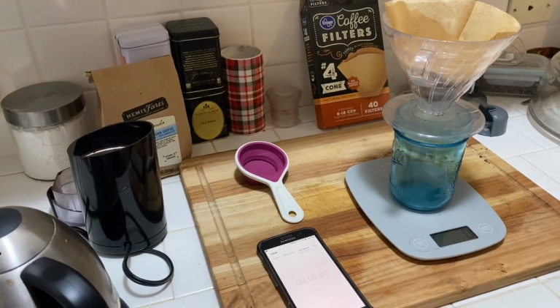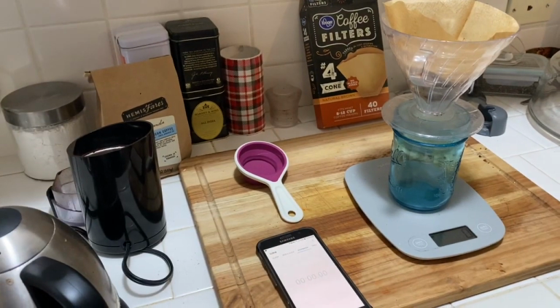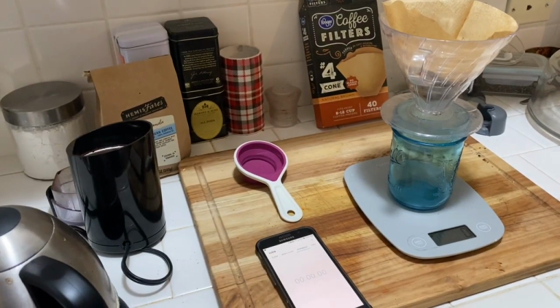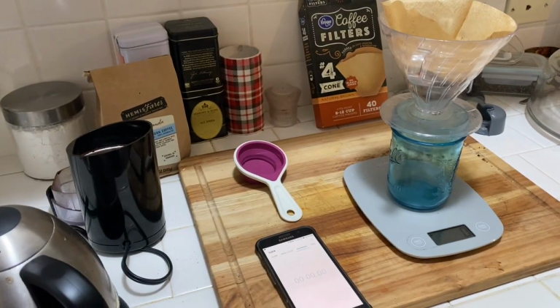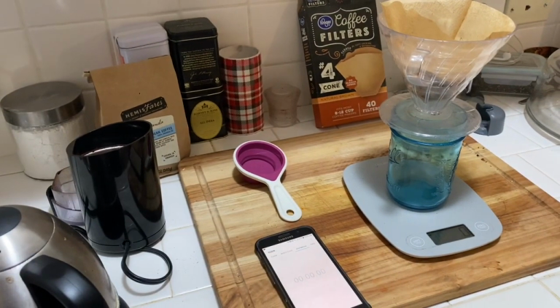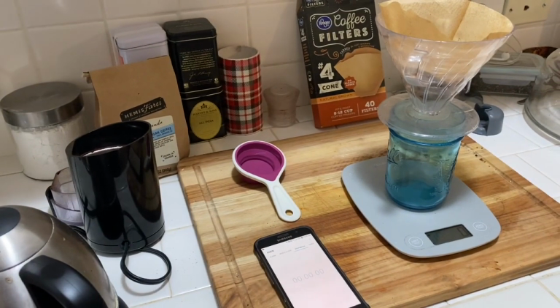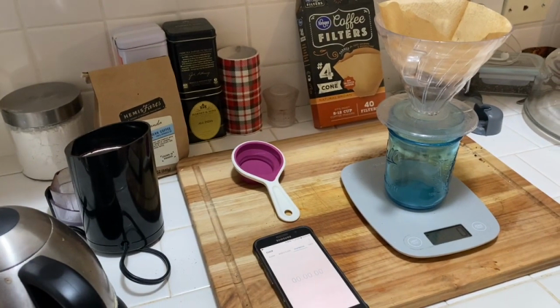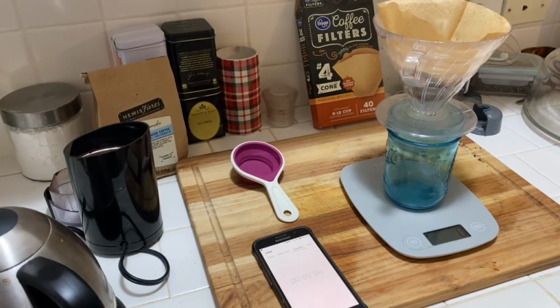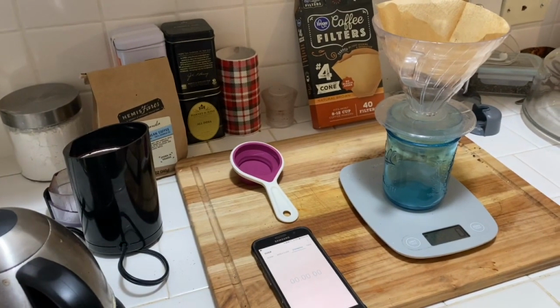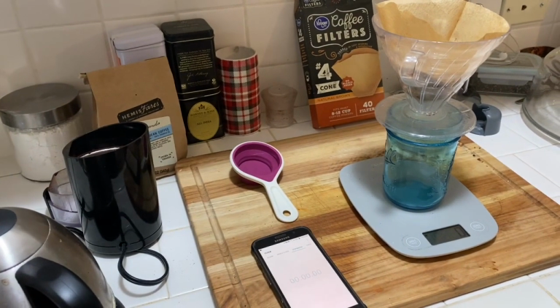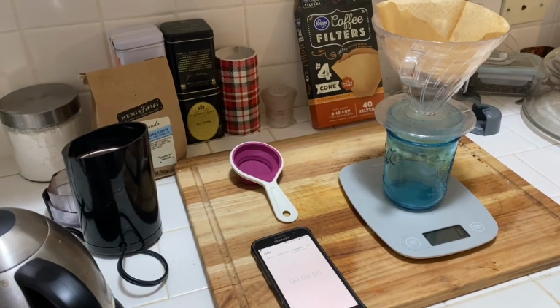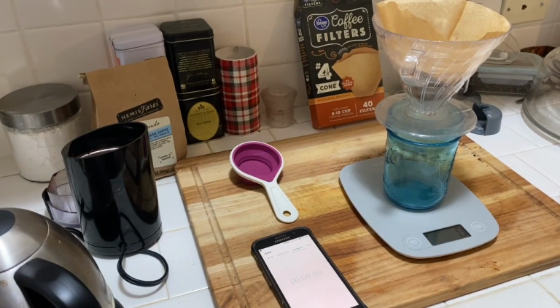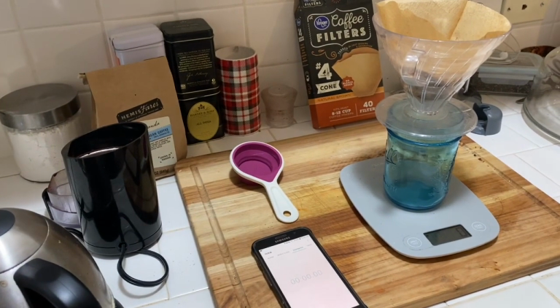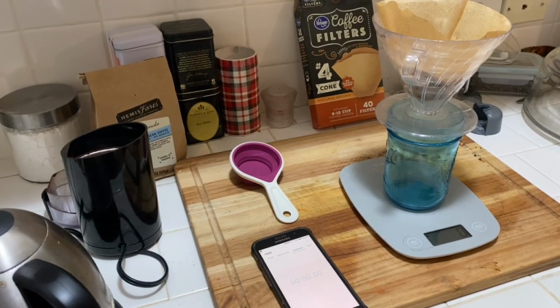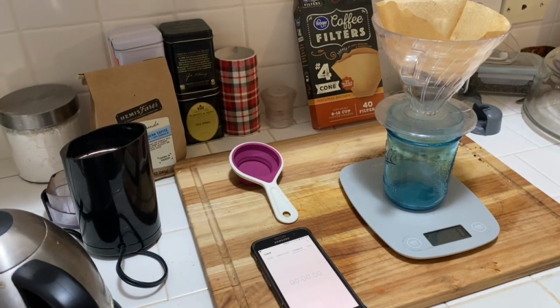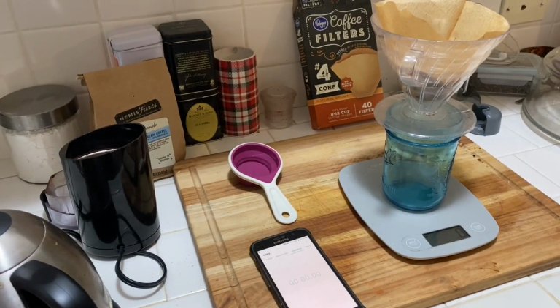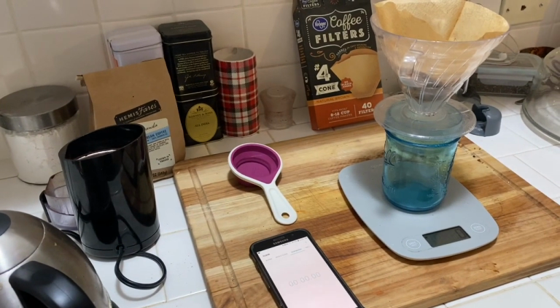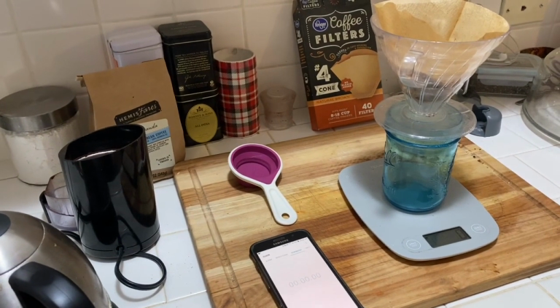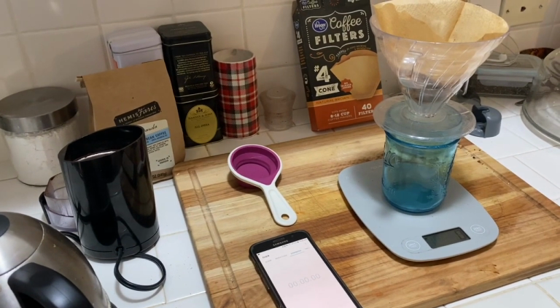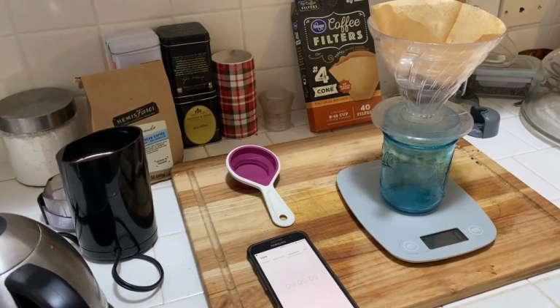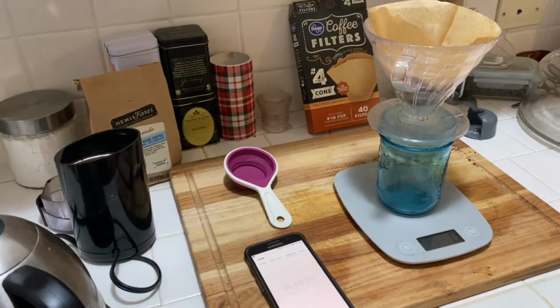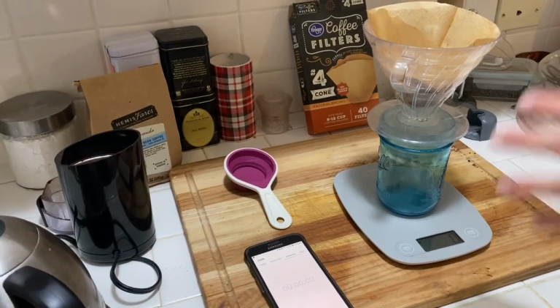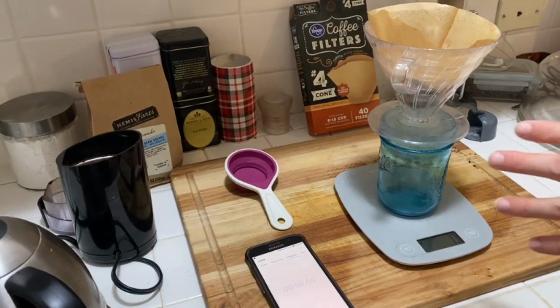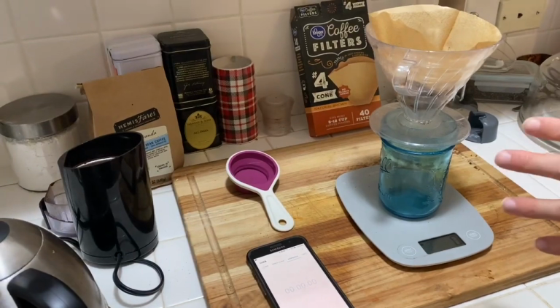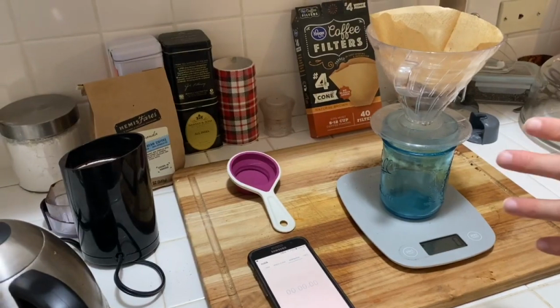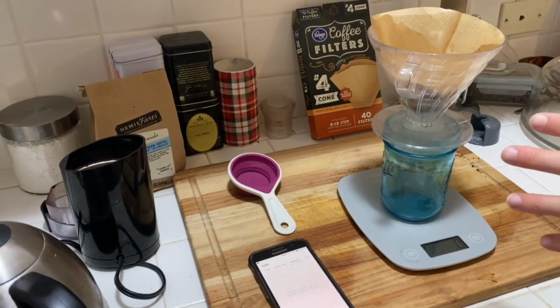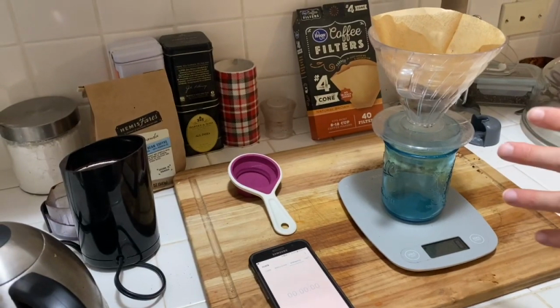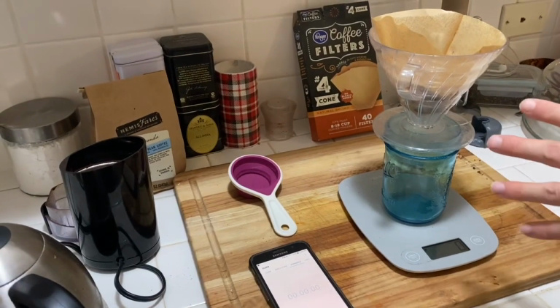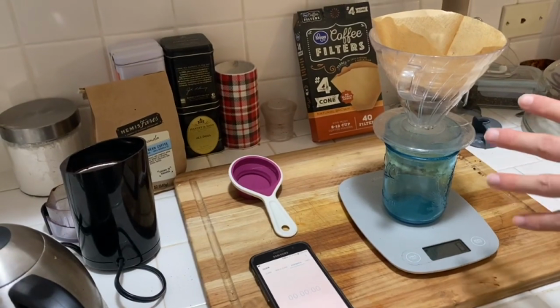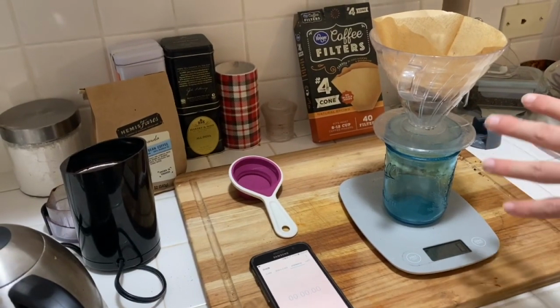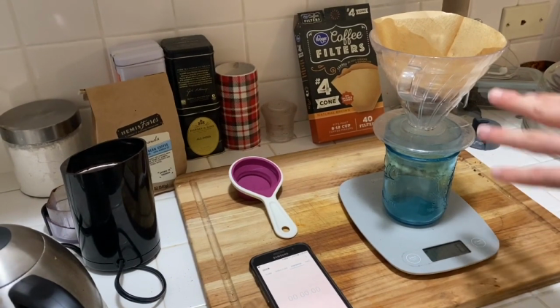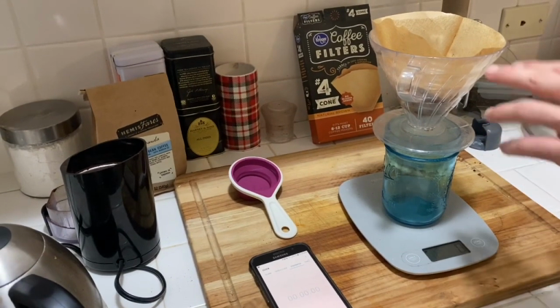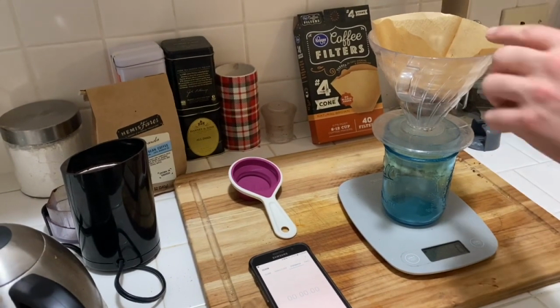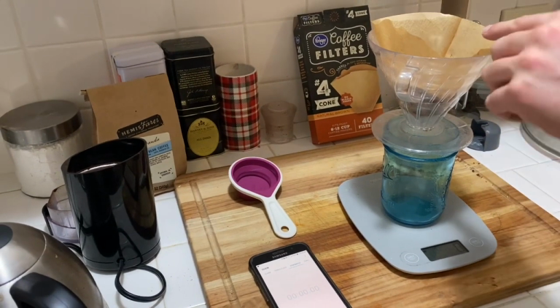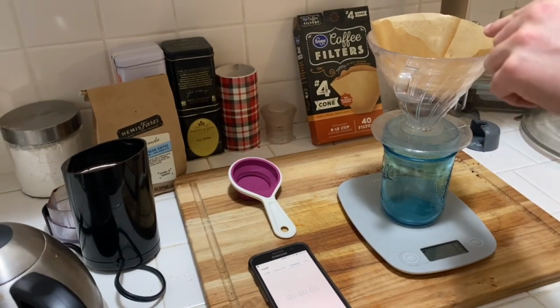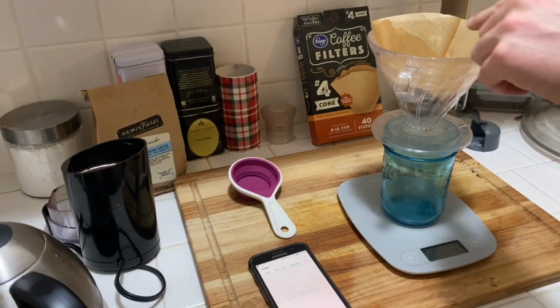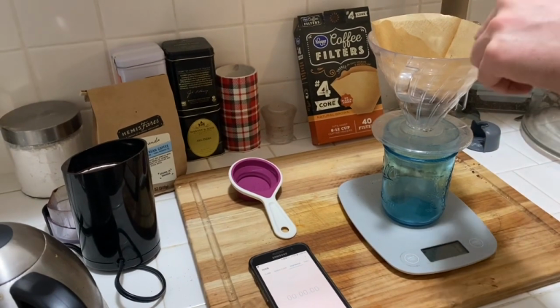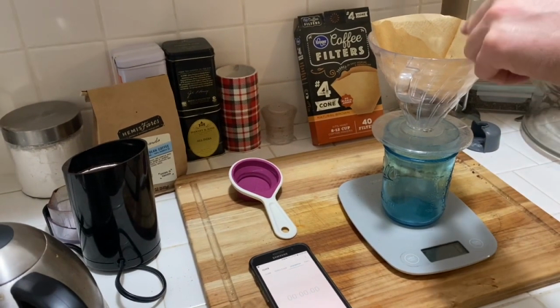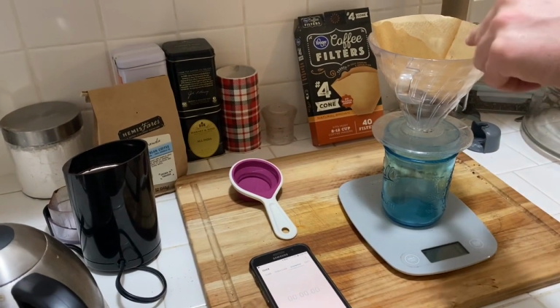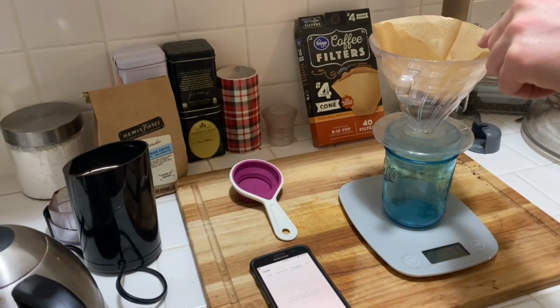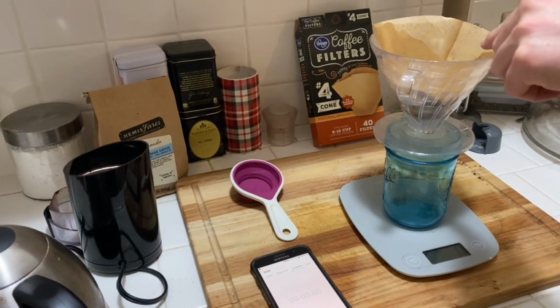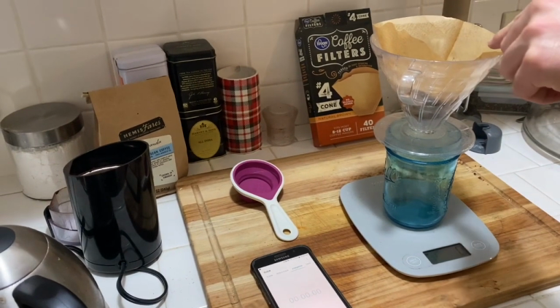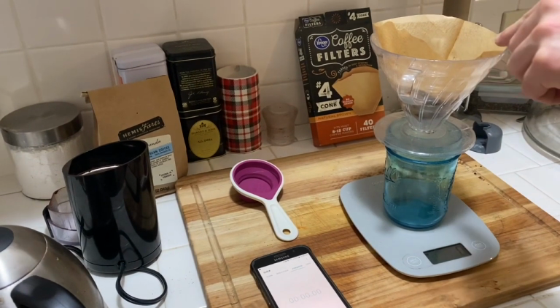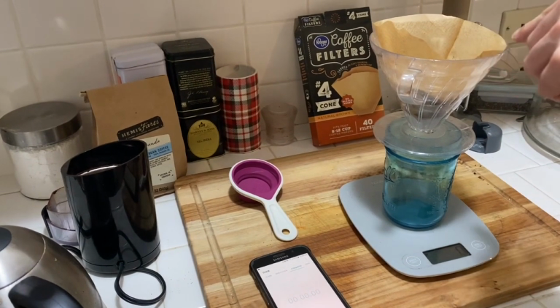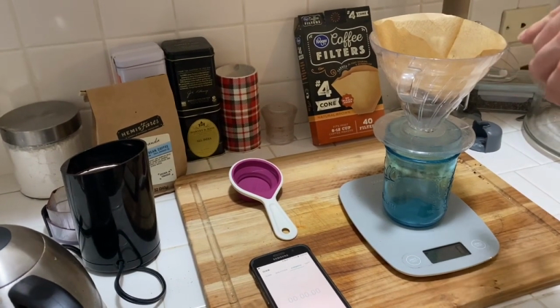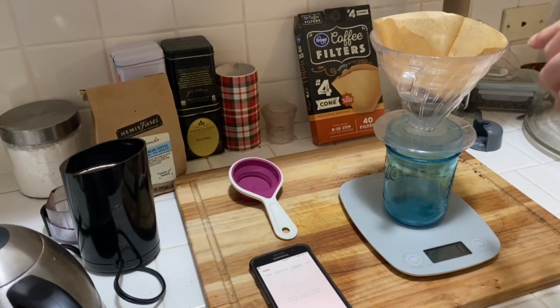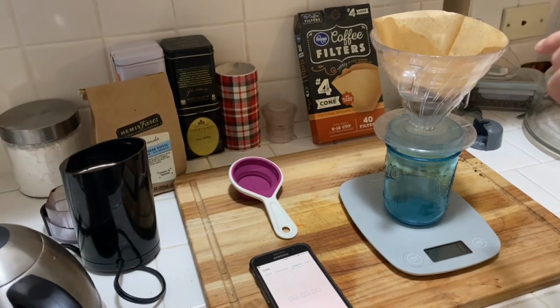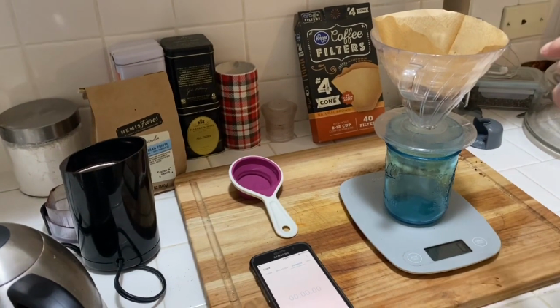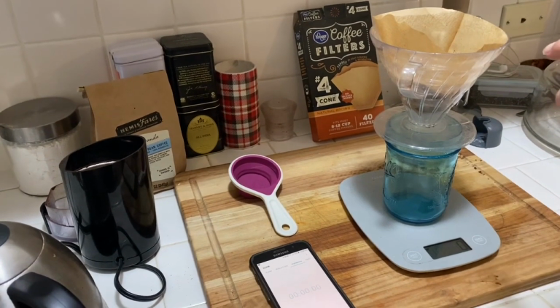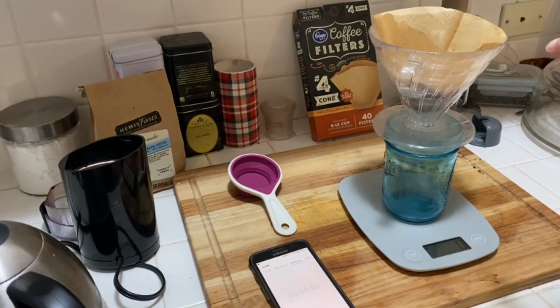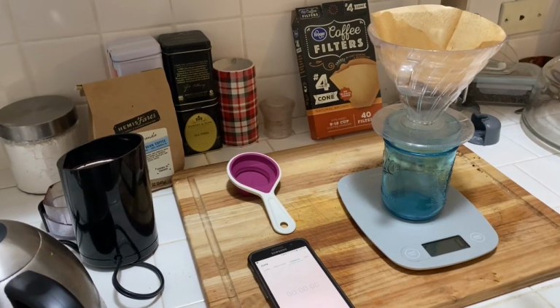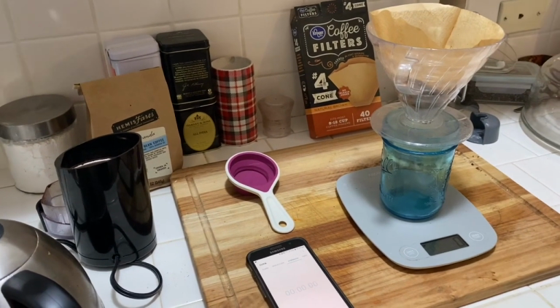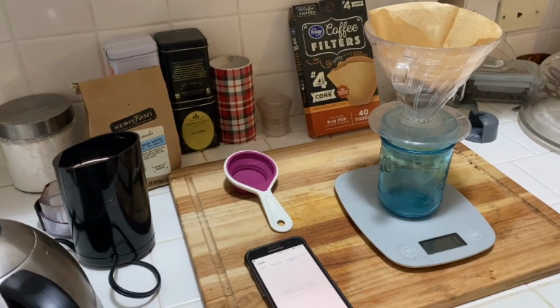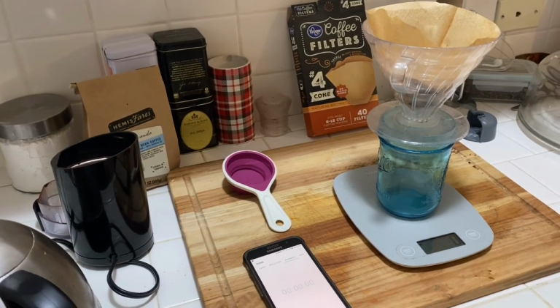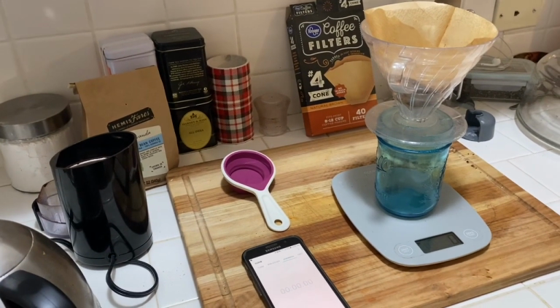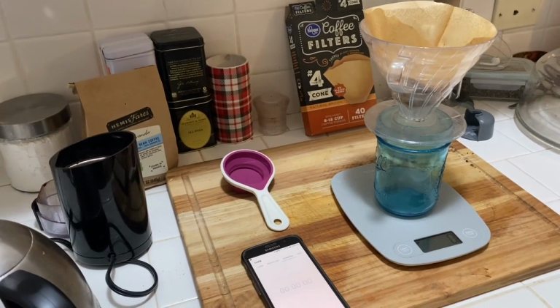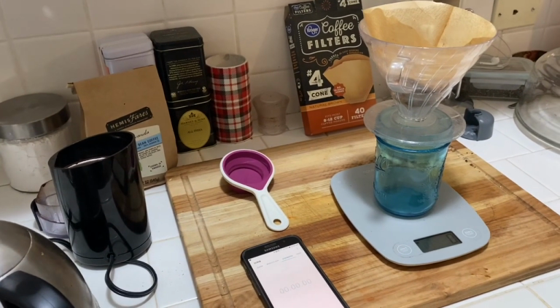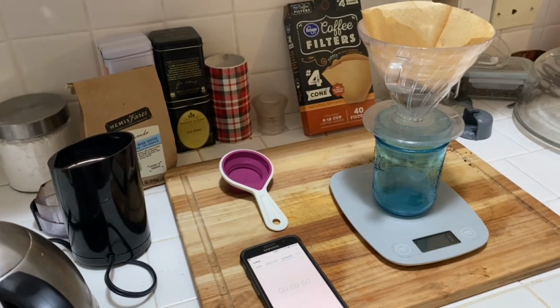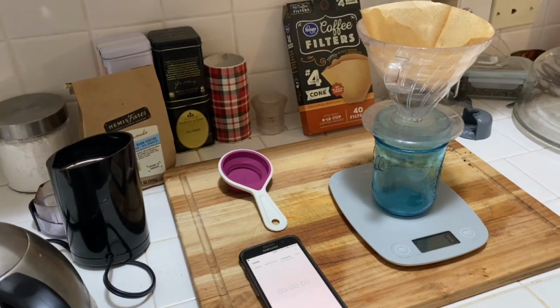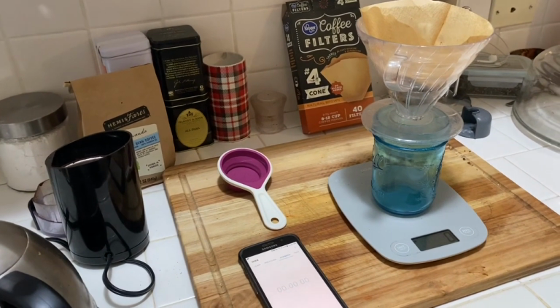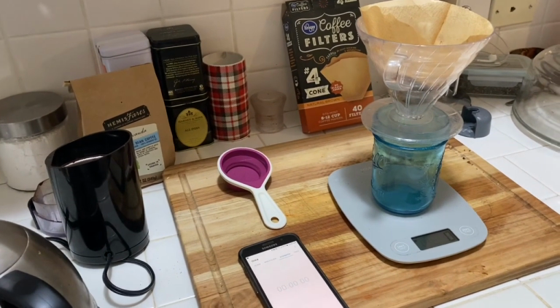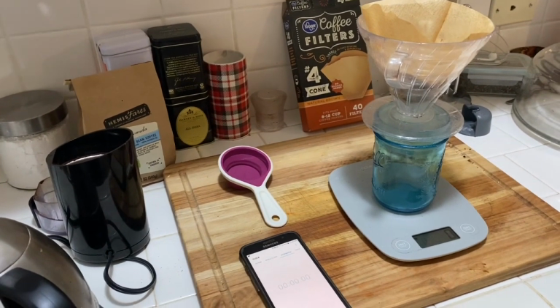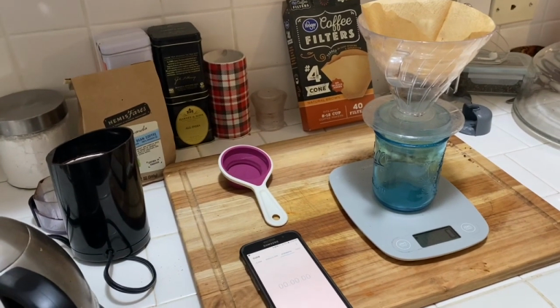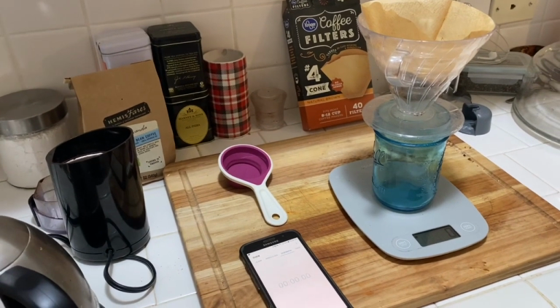To walk through the steps: we're first going to do a small amount of water just above where the bed of coffee stops, for about 30 seconds.